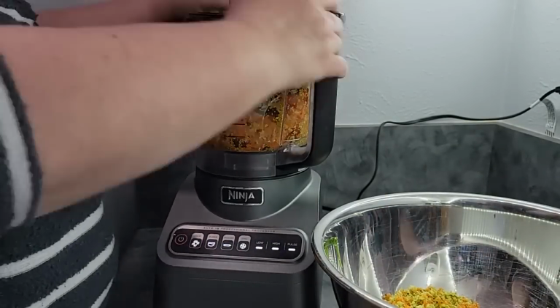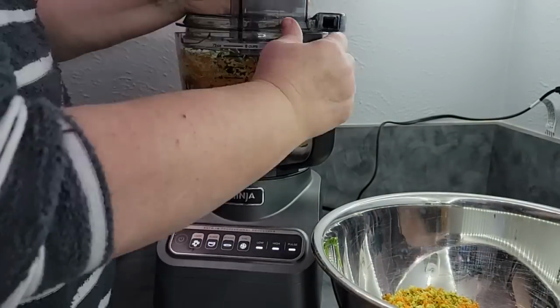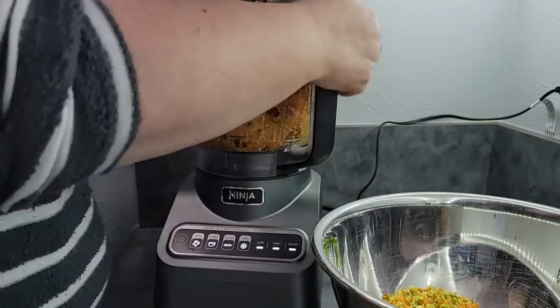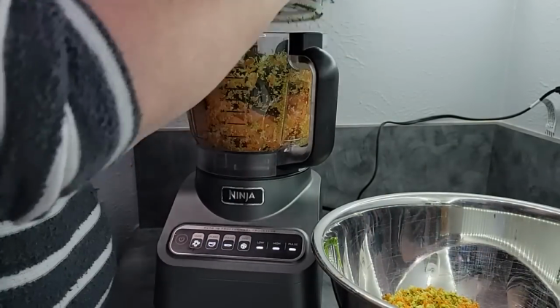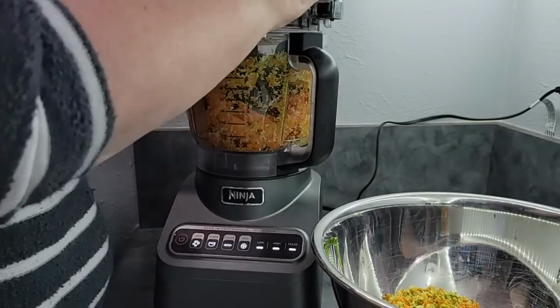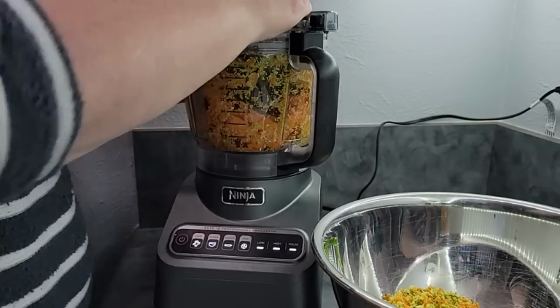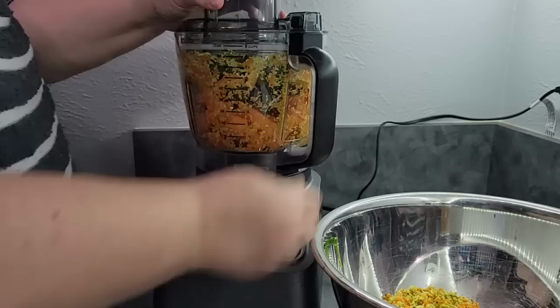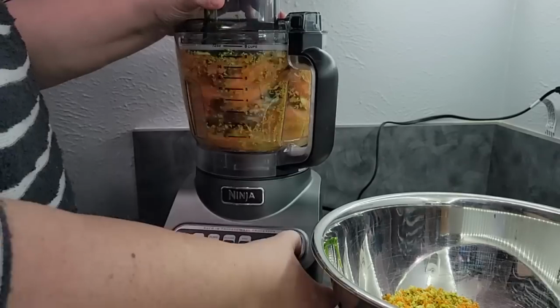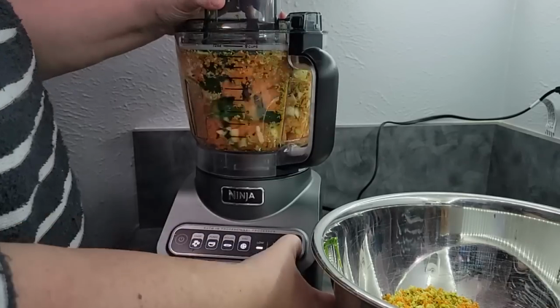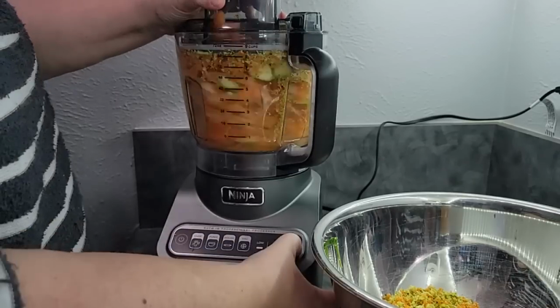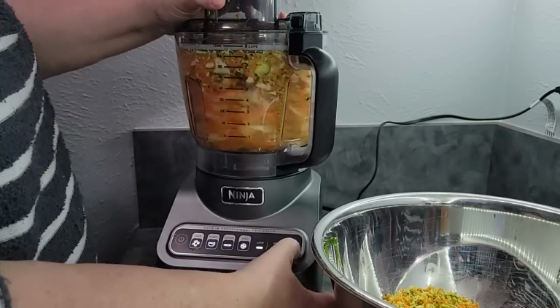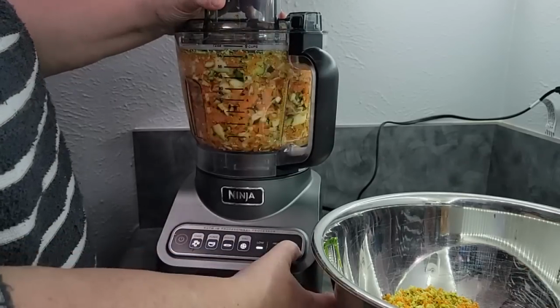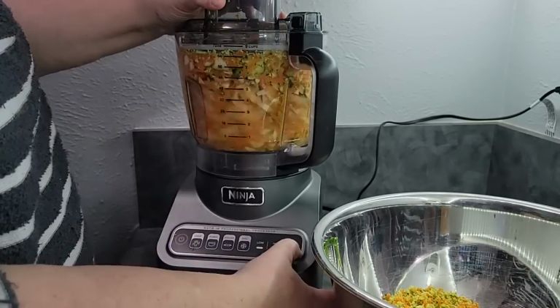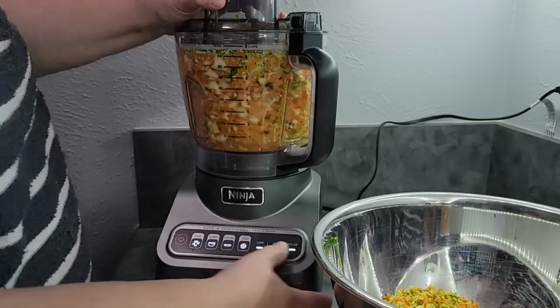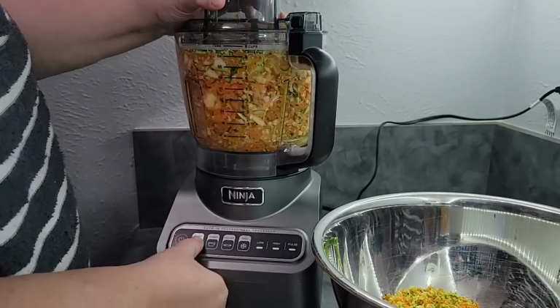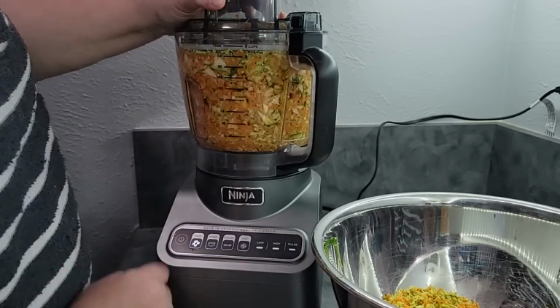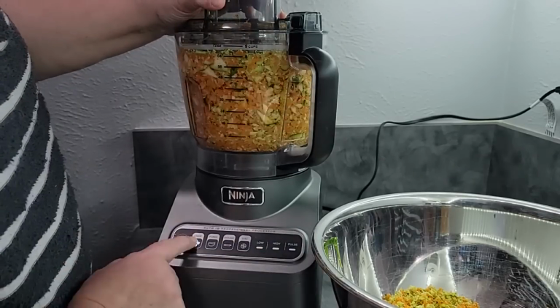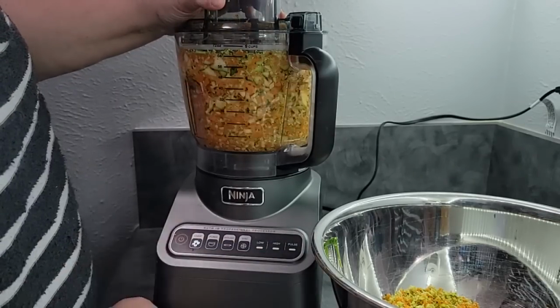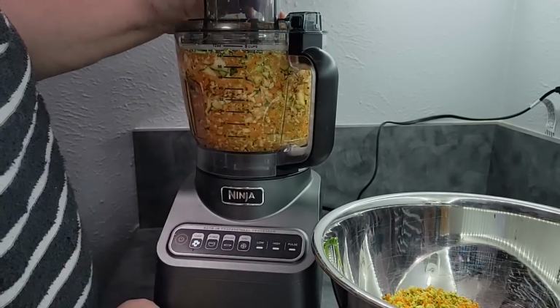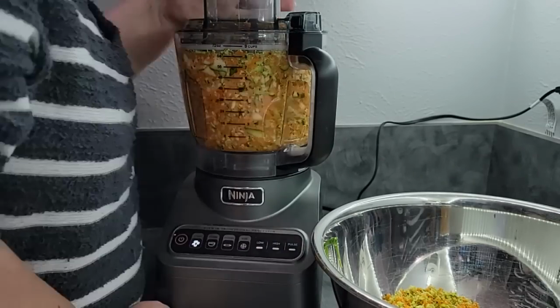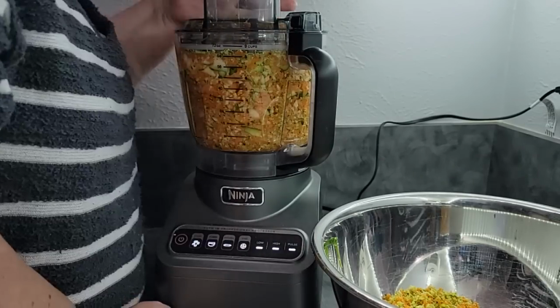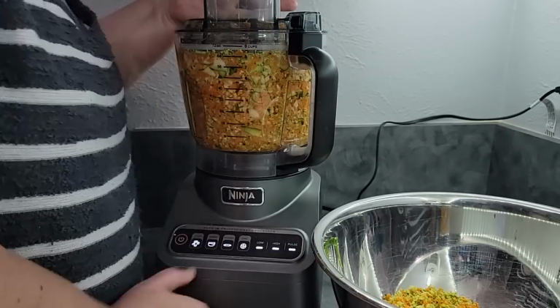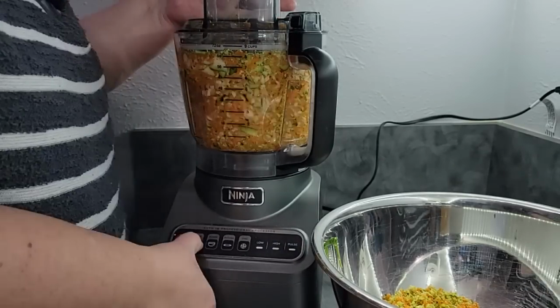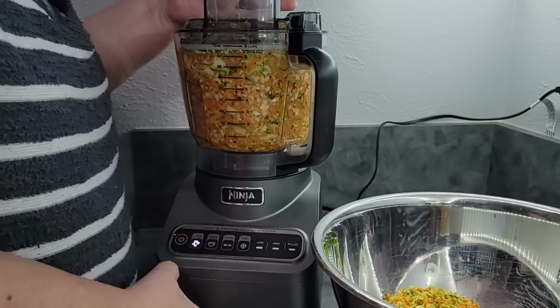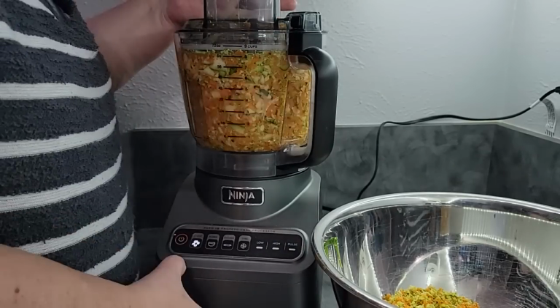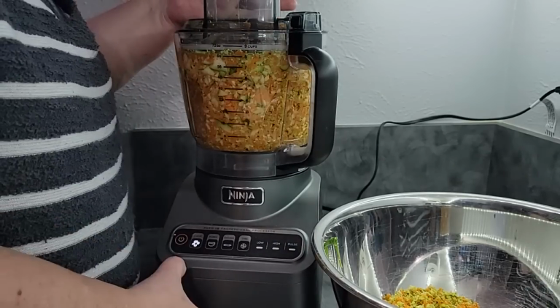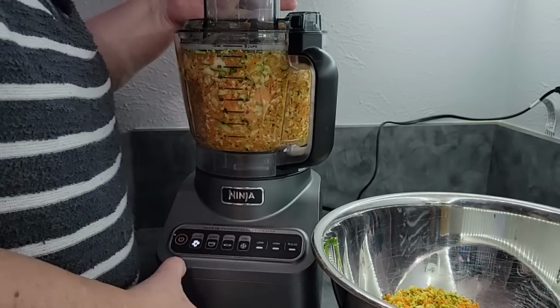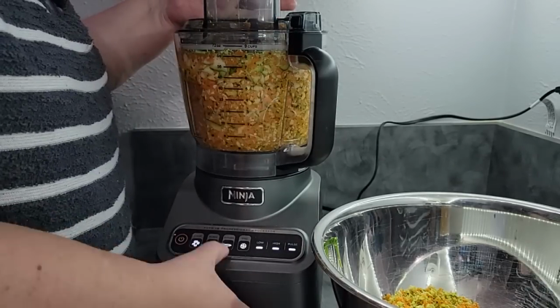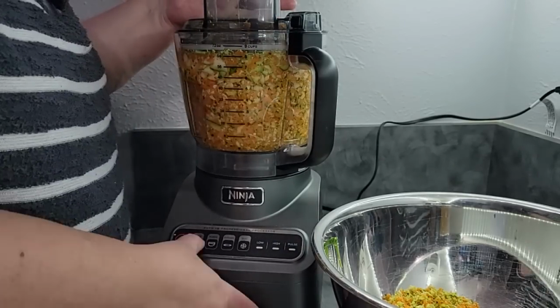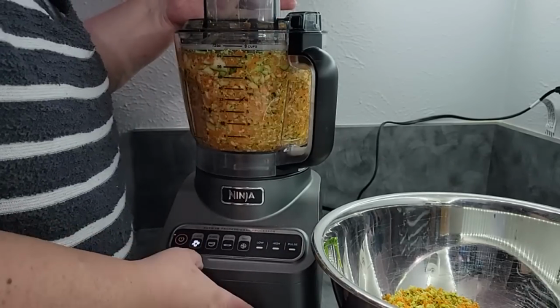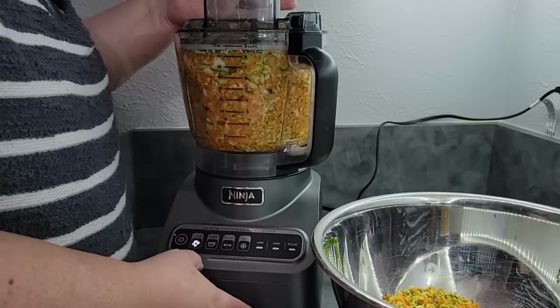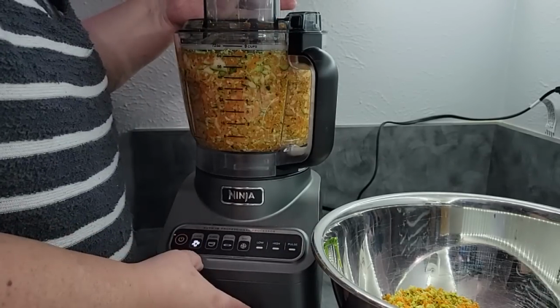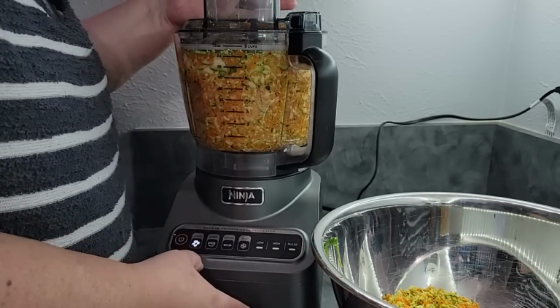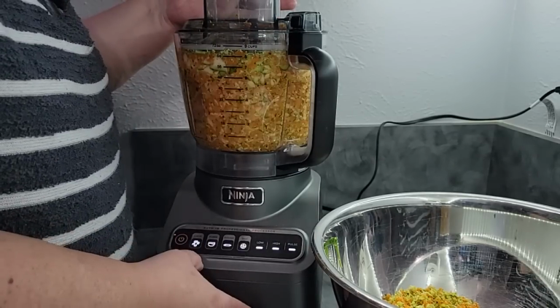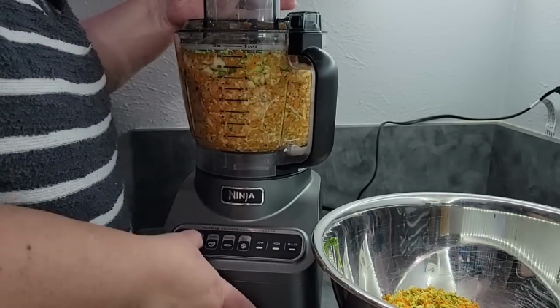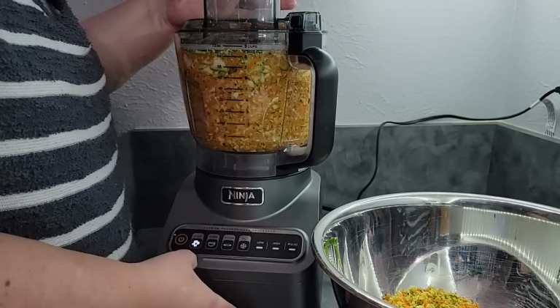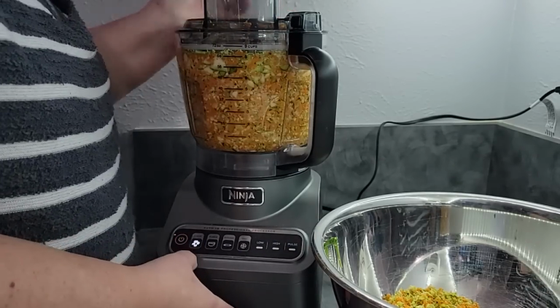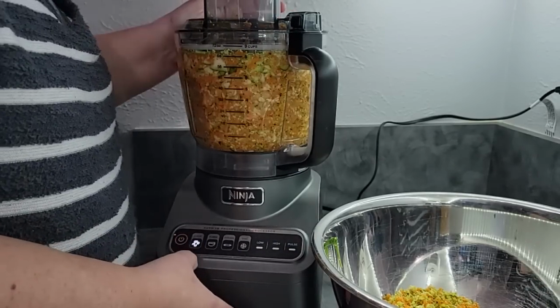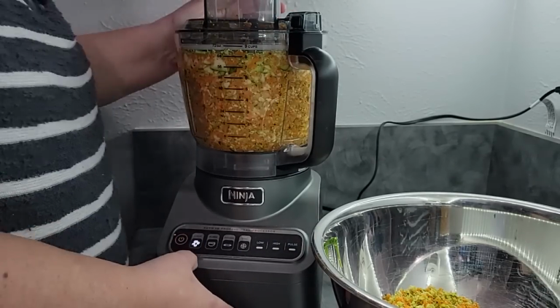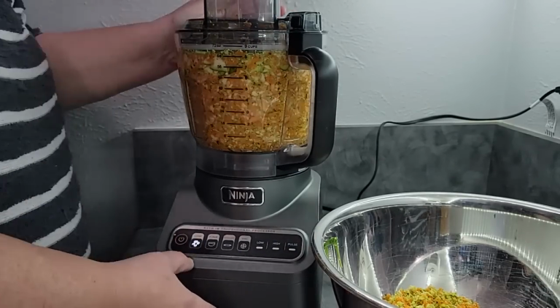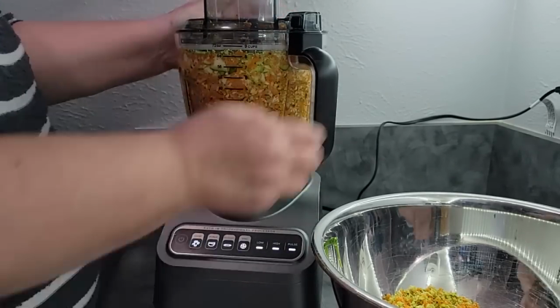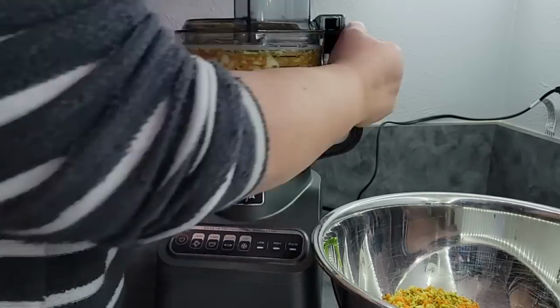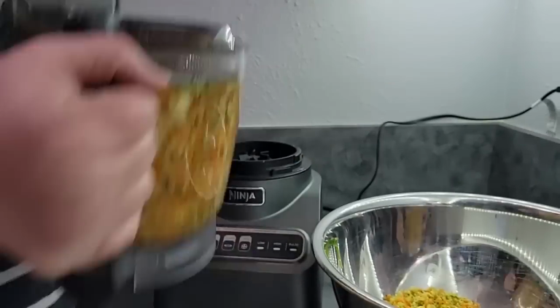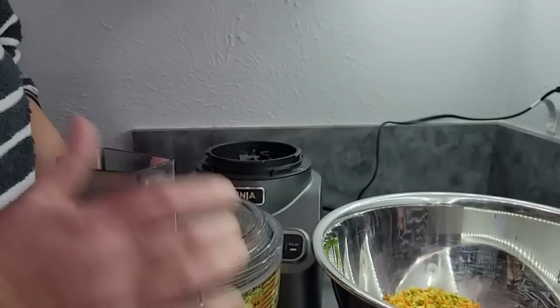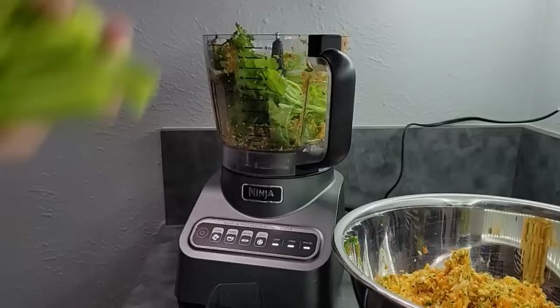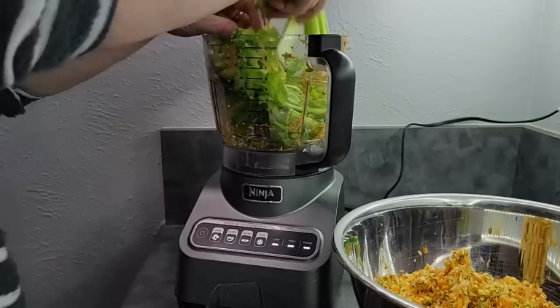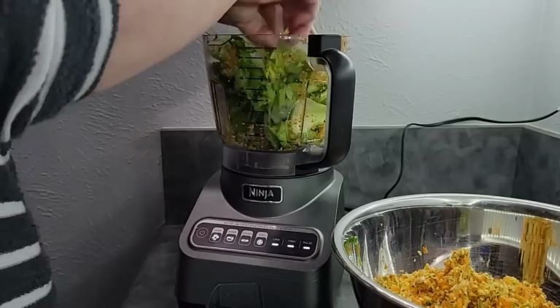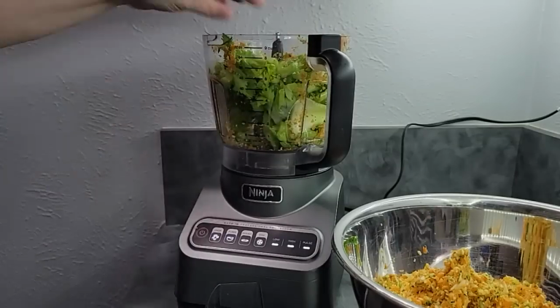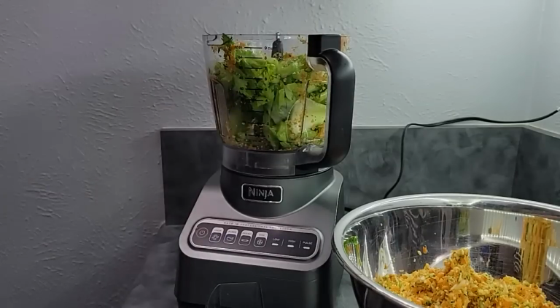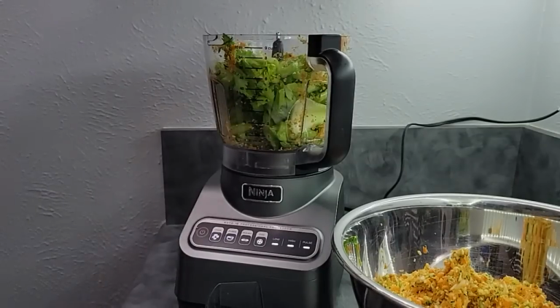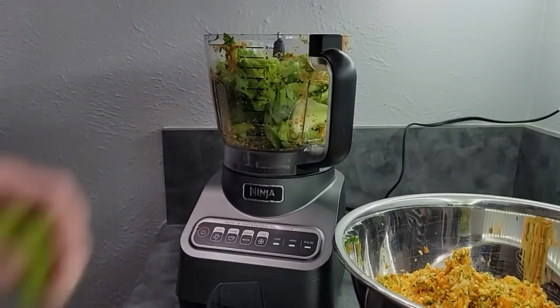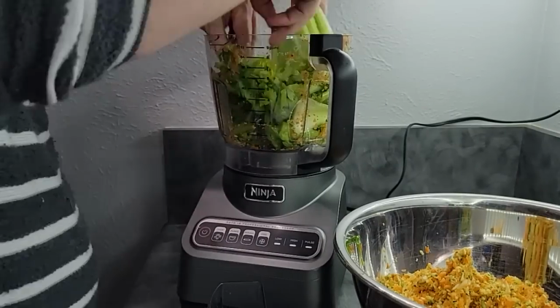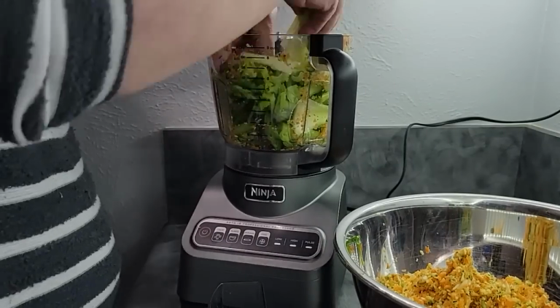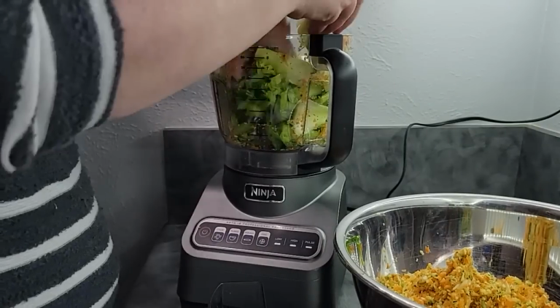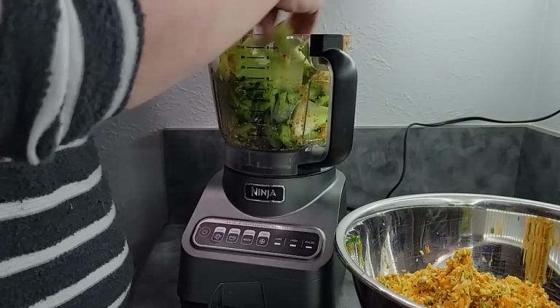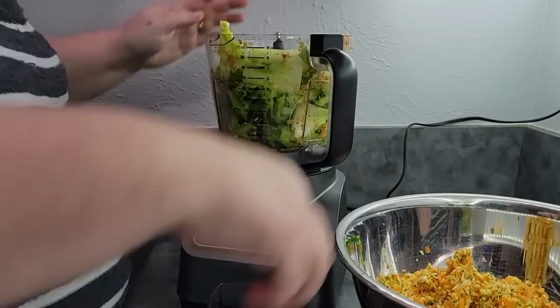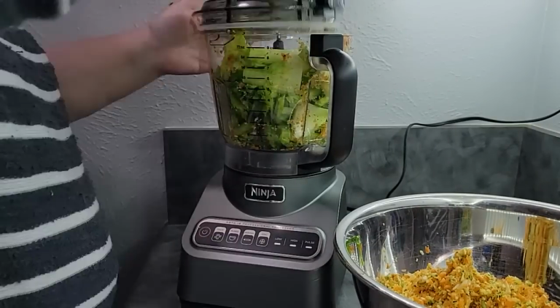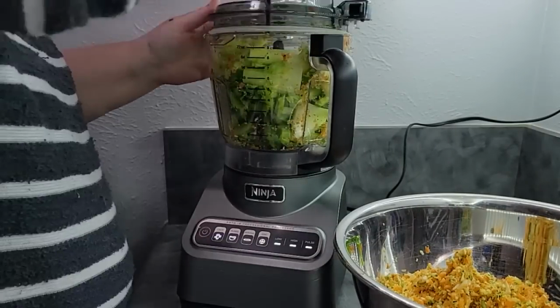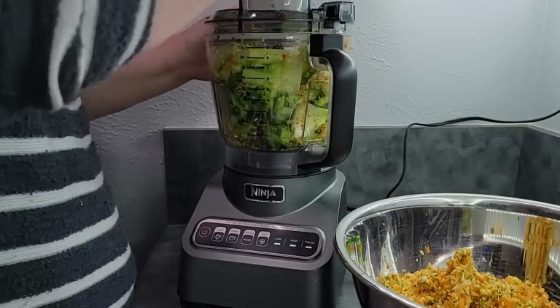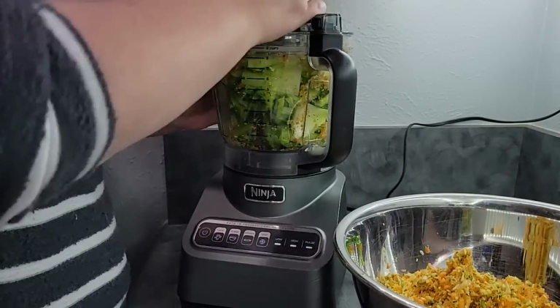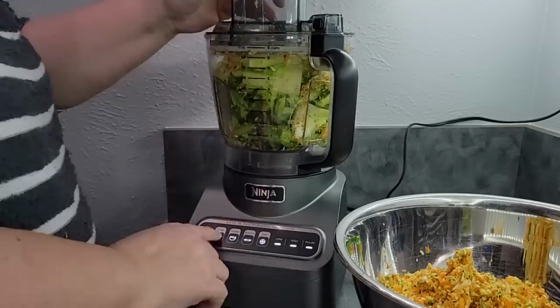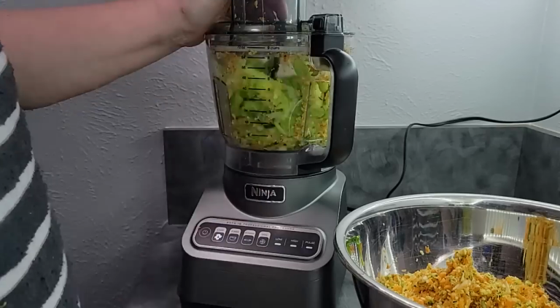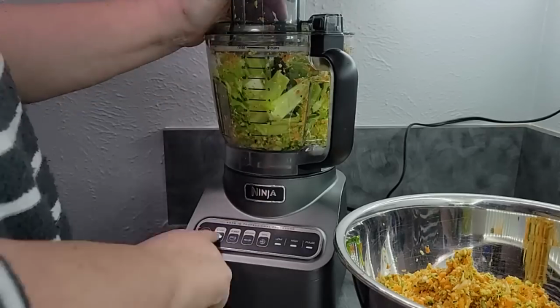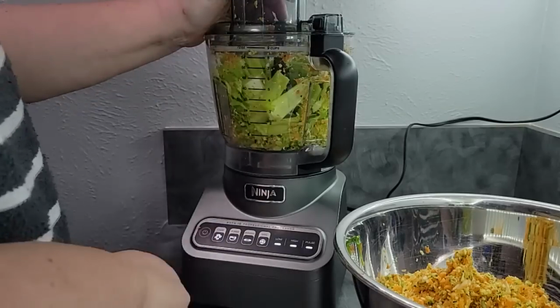We're doing broccoli, carrots, lots of celery, and some zucchini. And I think I'm going to throw an onion in there as well. So here I go.